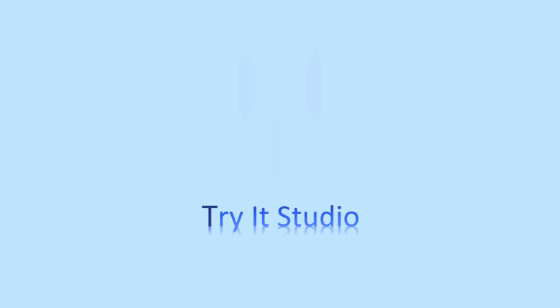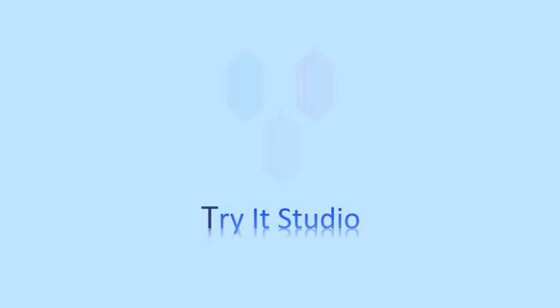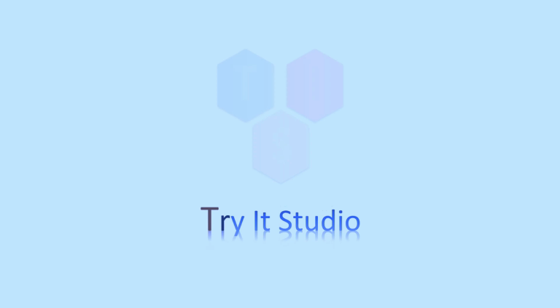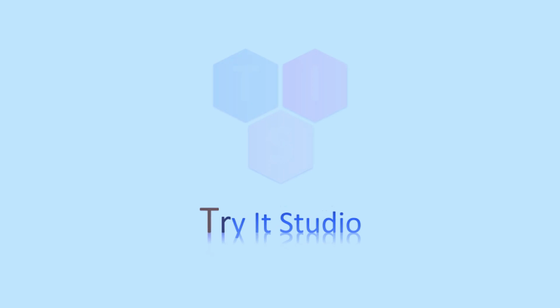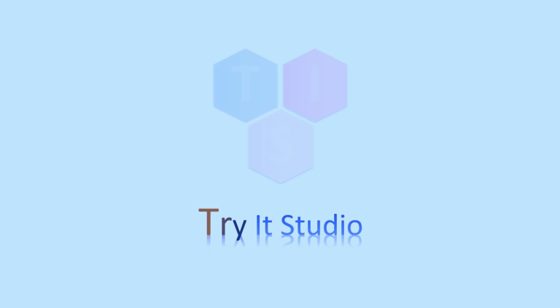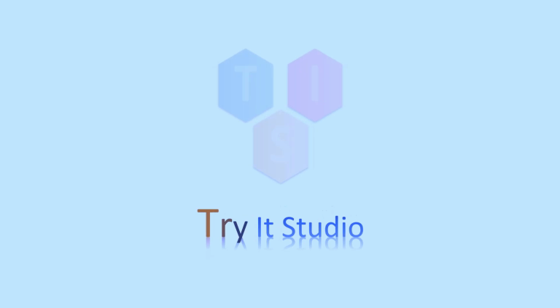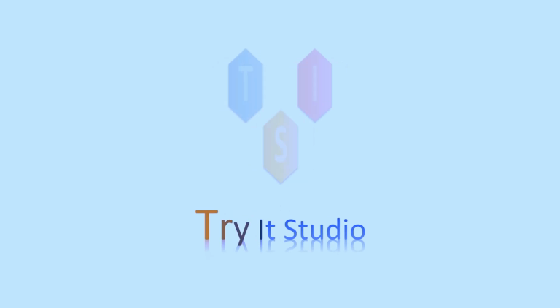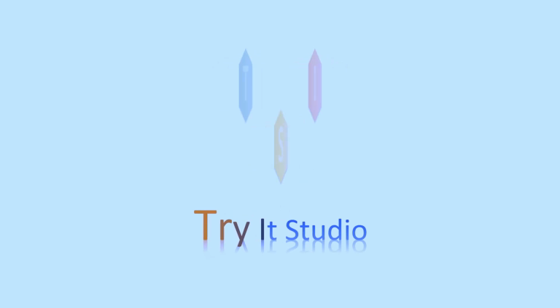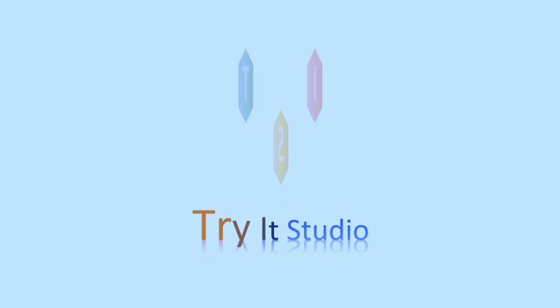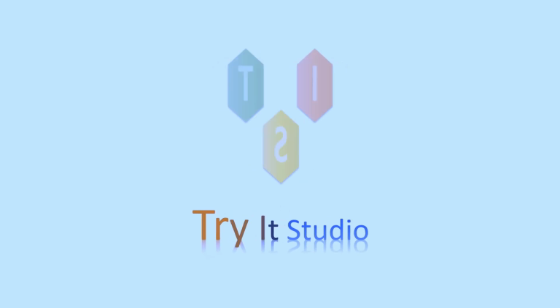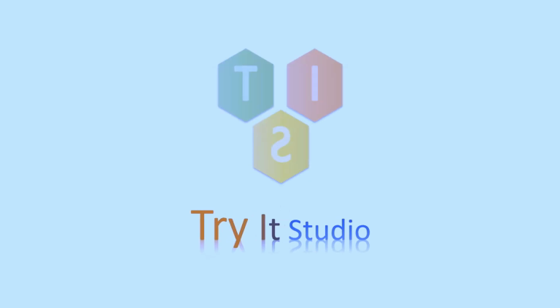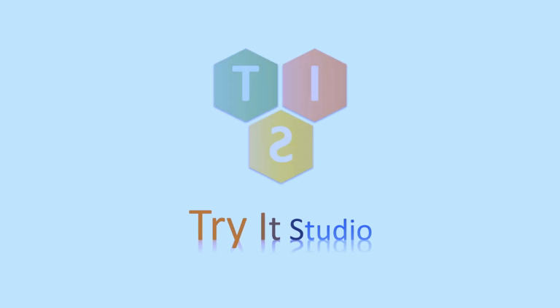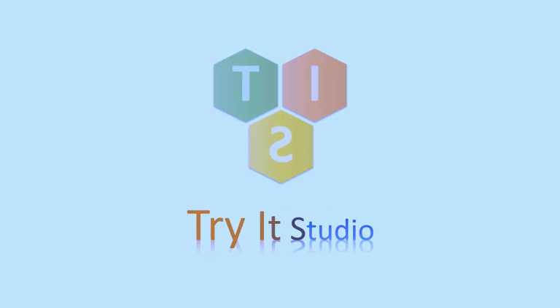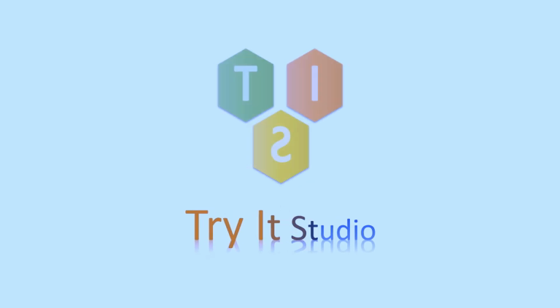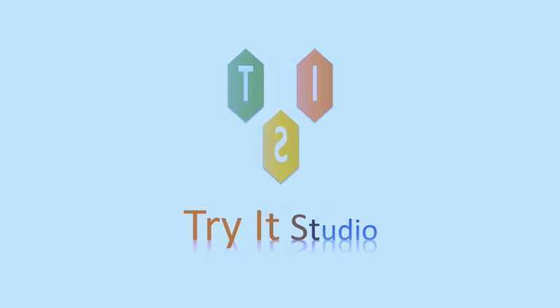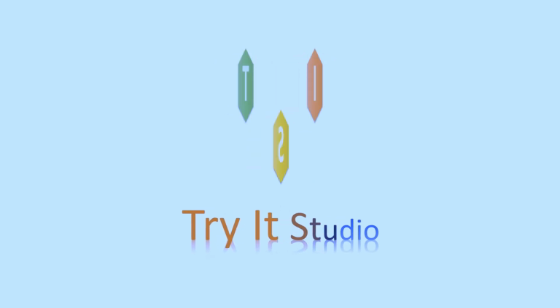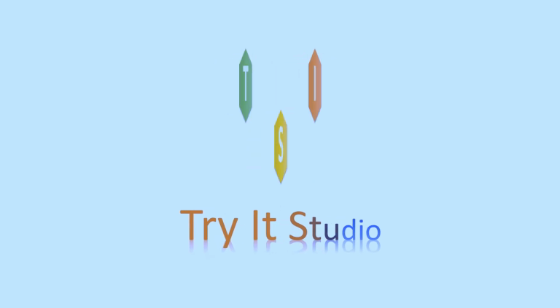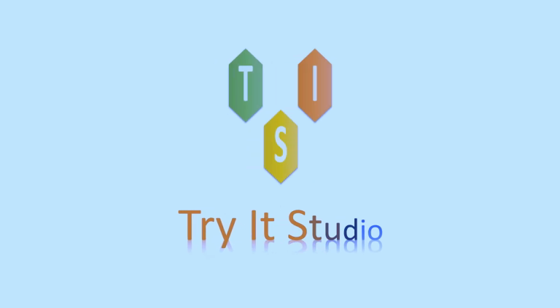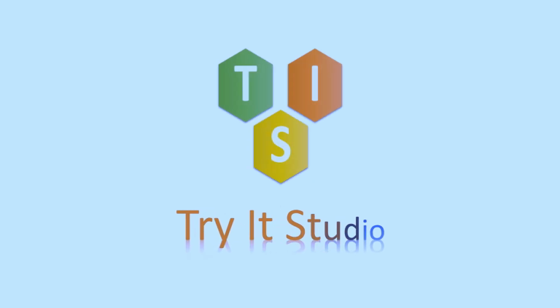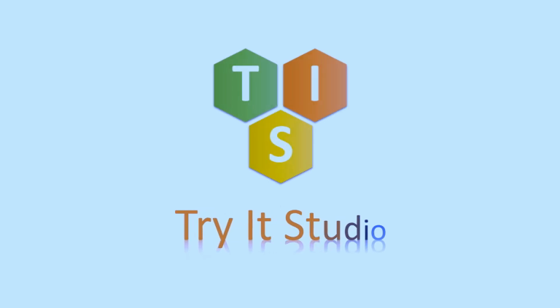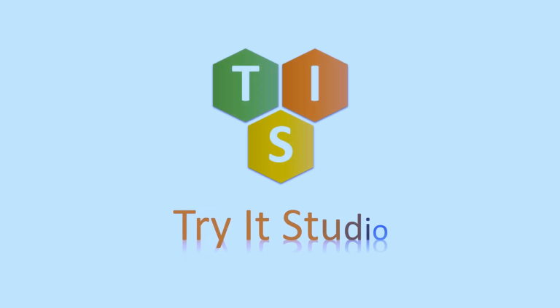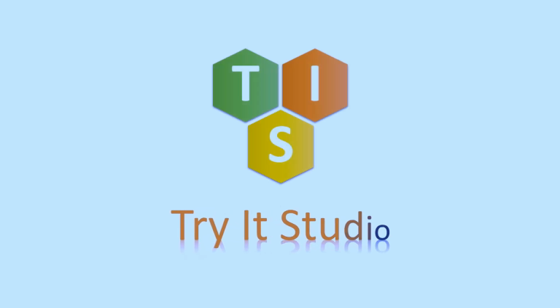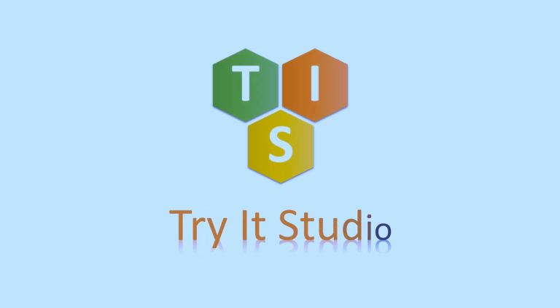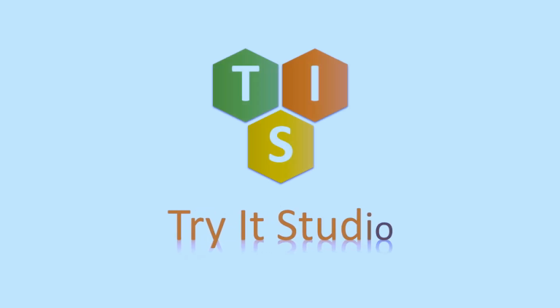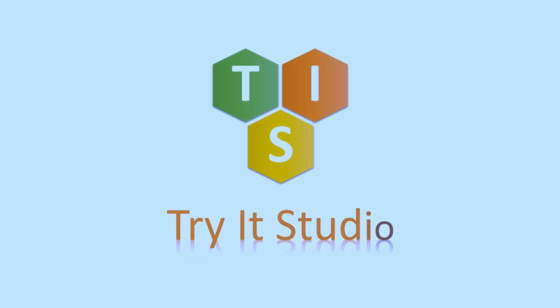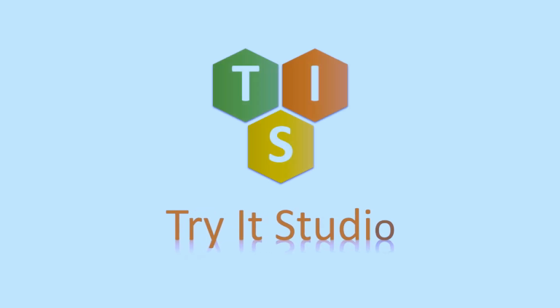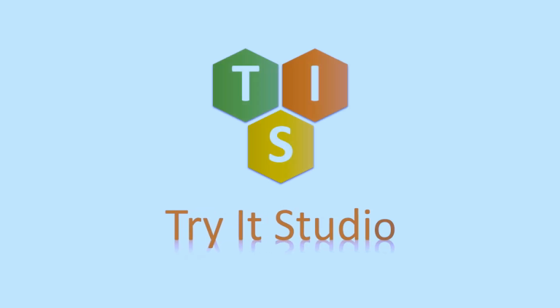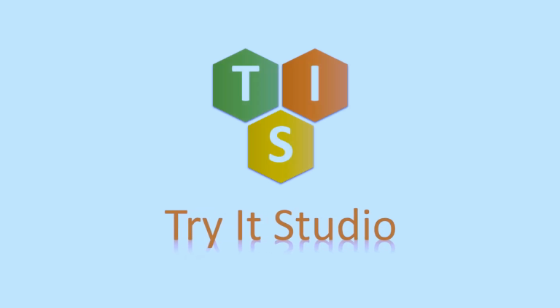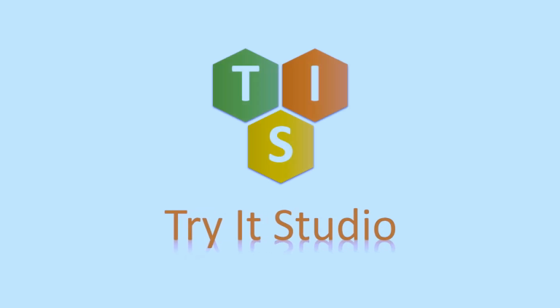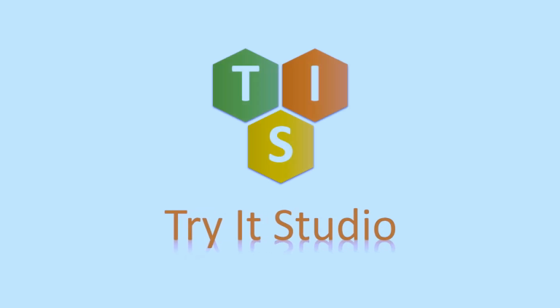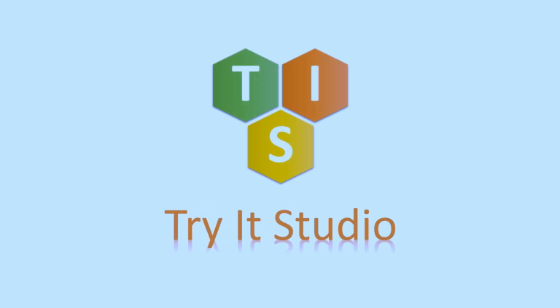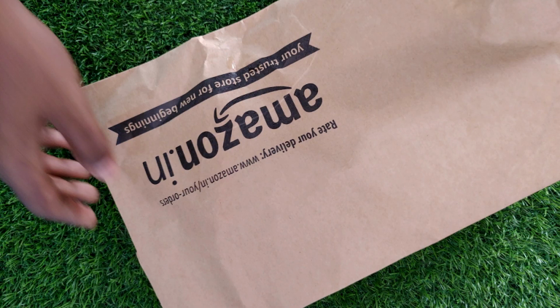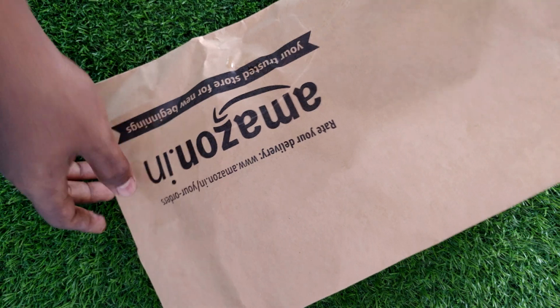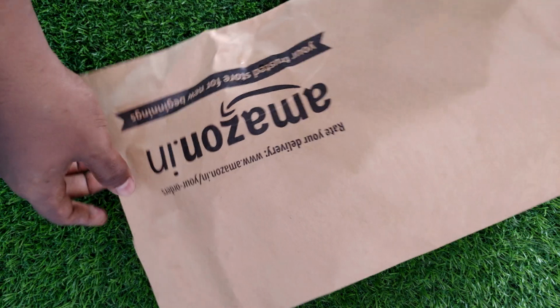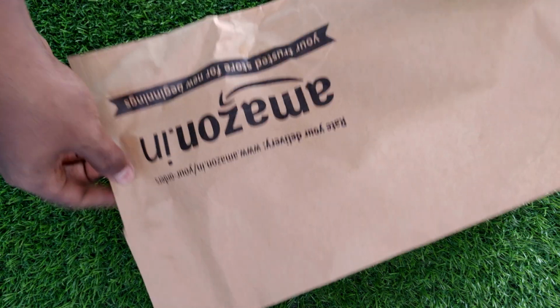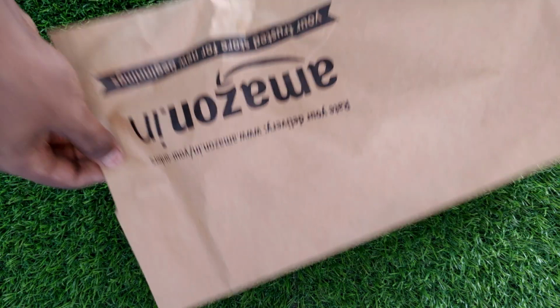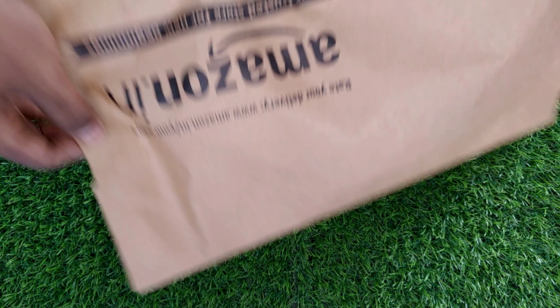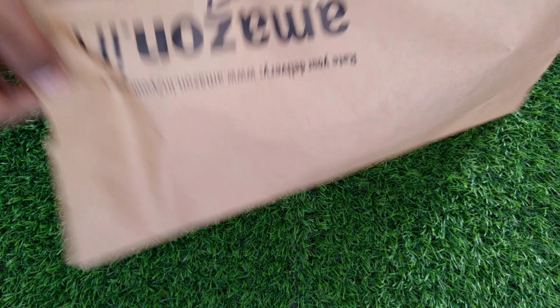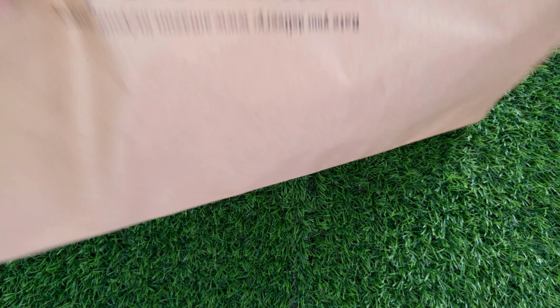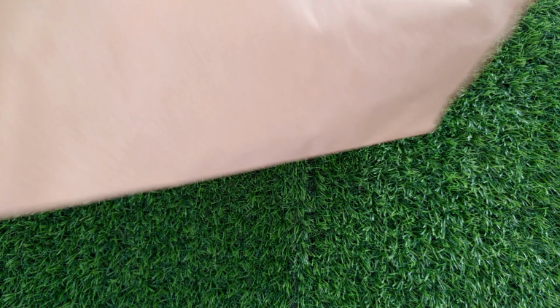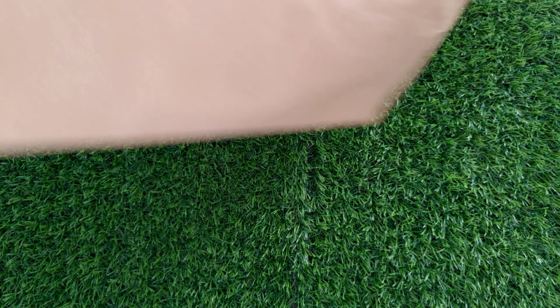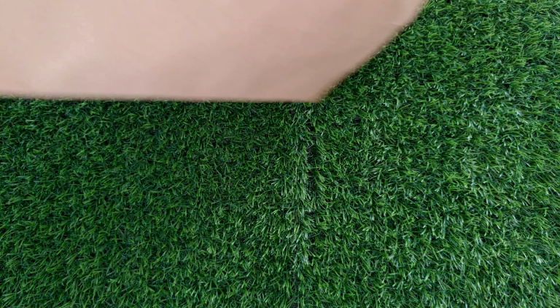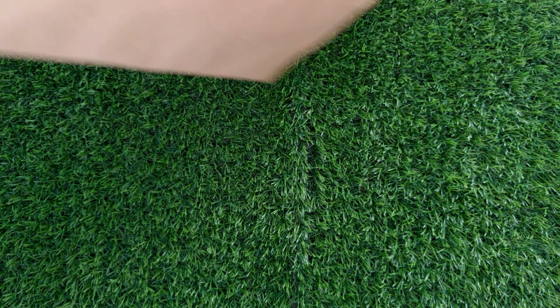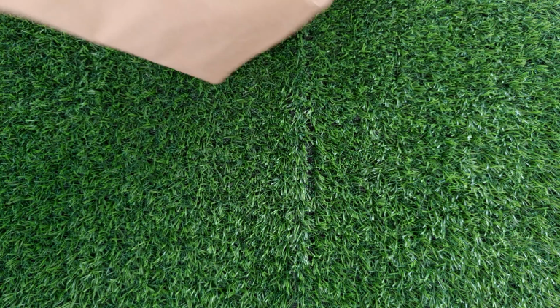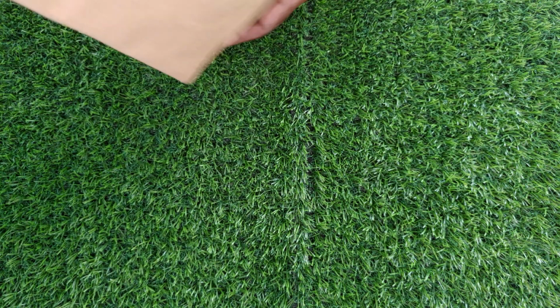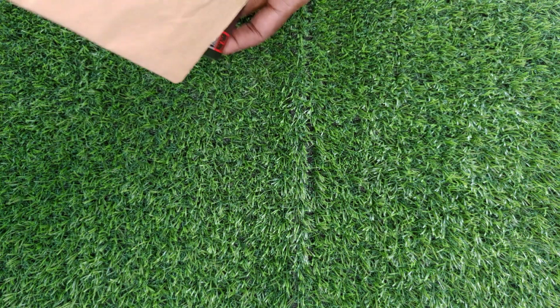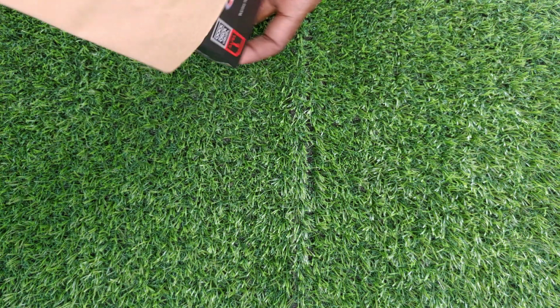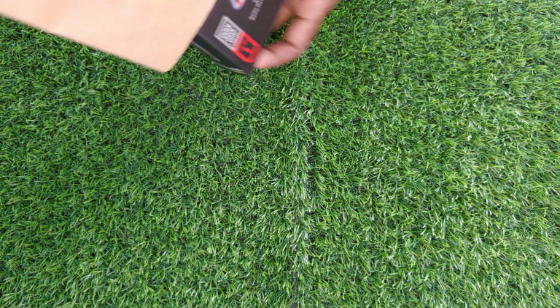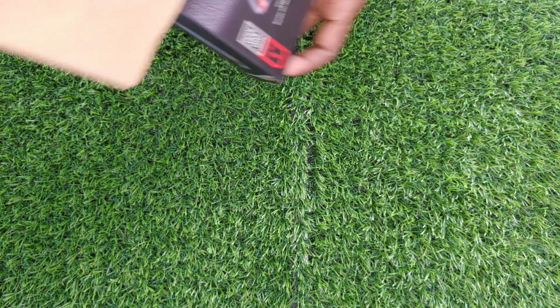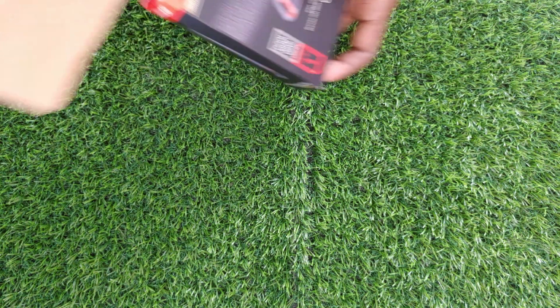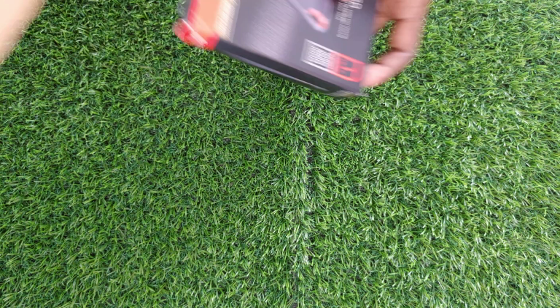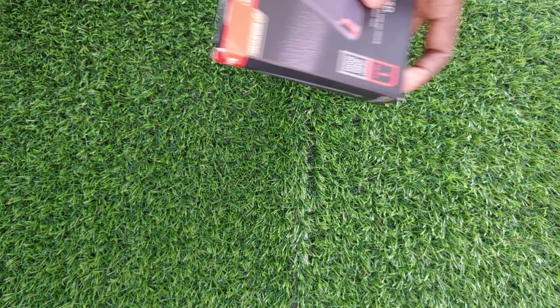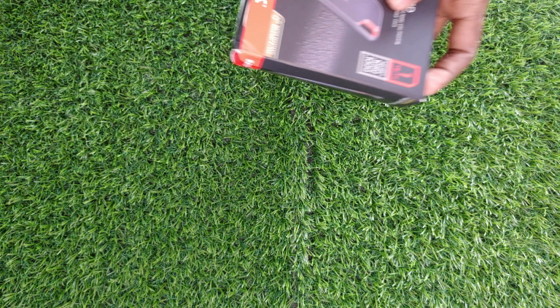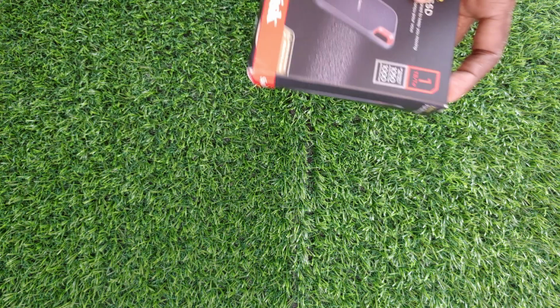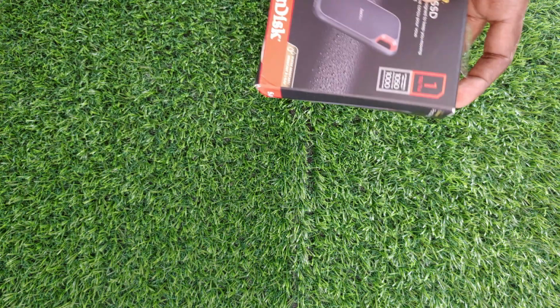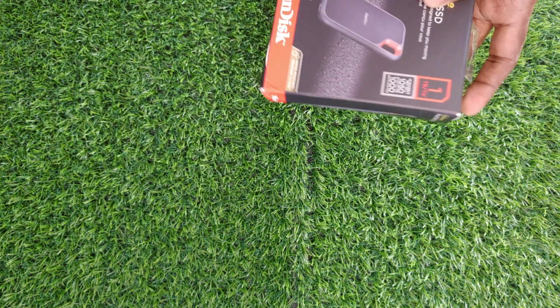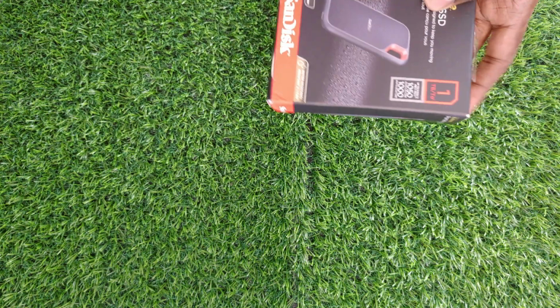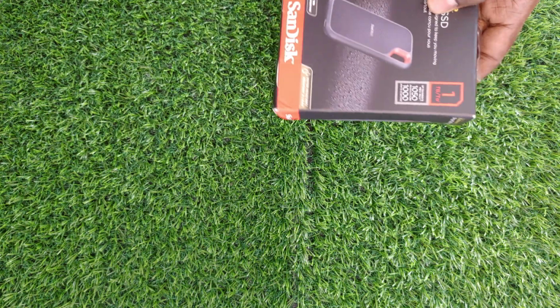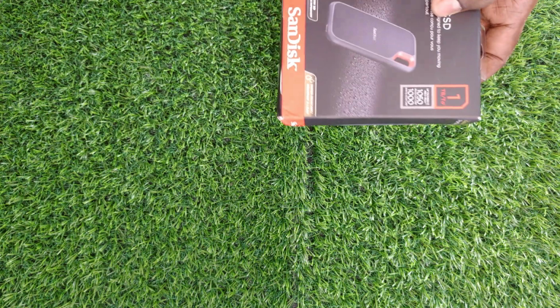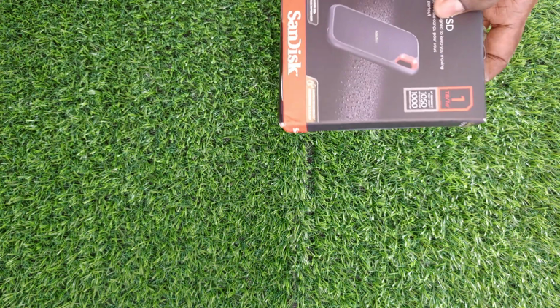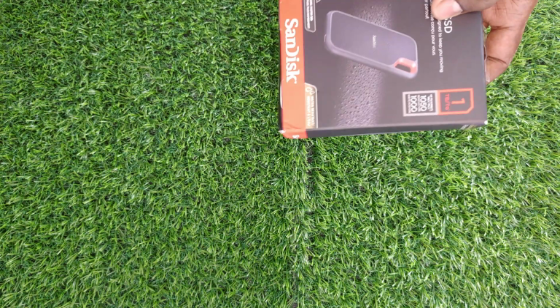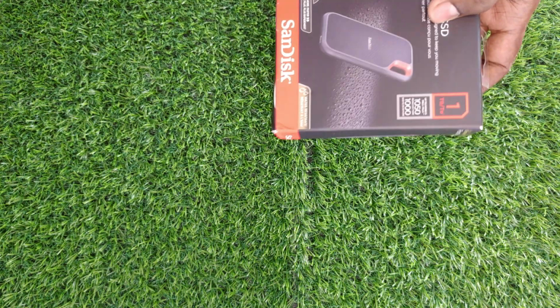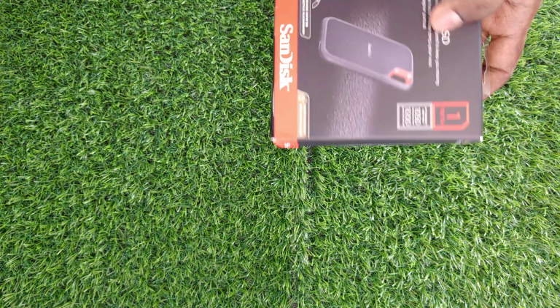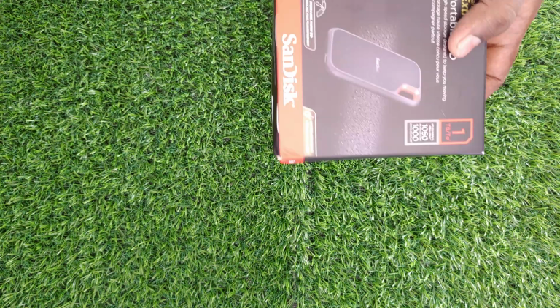Hi, welcome to my channel. In this video, I am going to unbox and review the SanDisk Extreme Portable SSD.